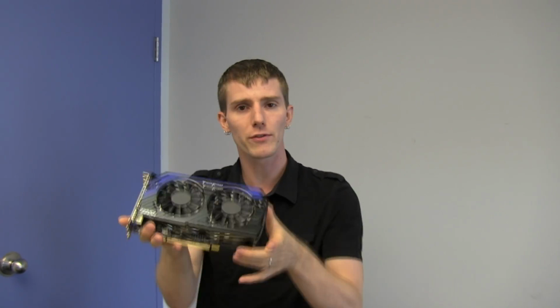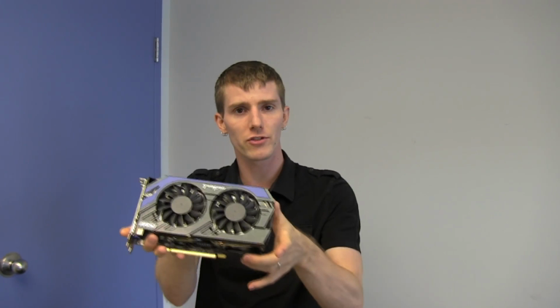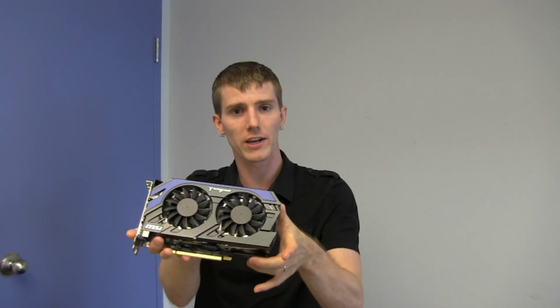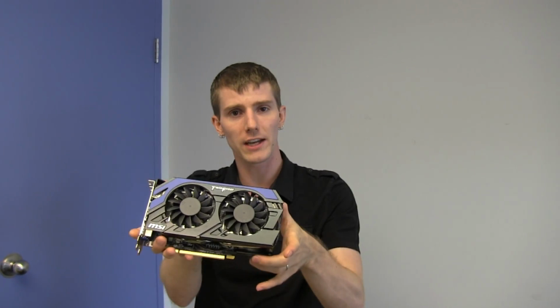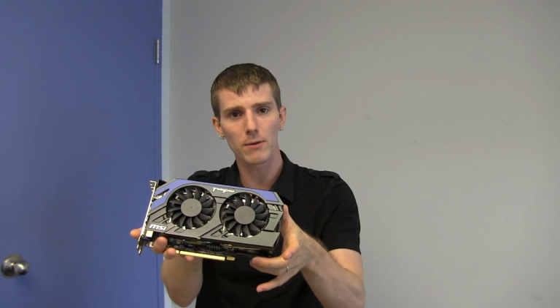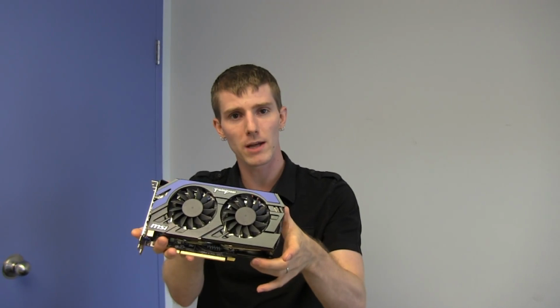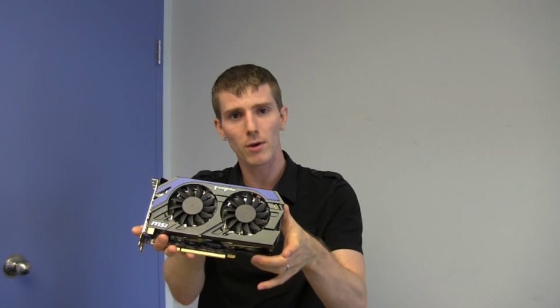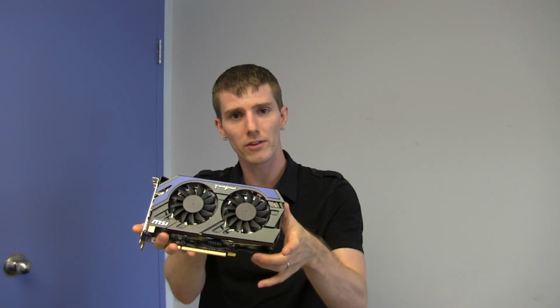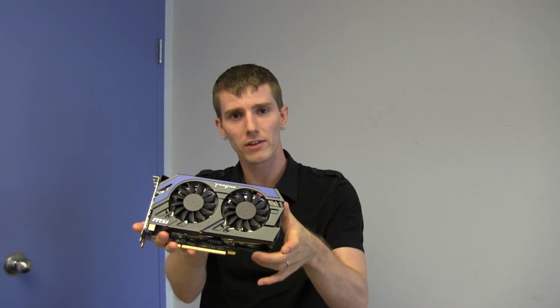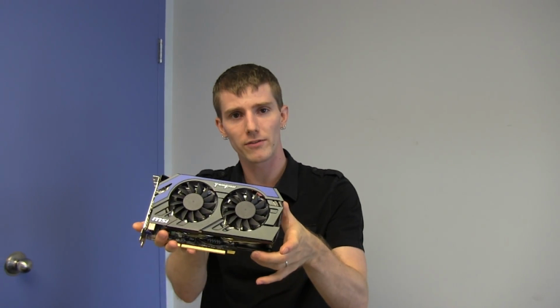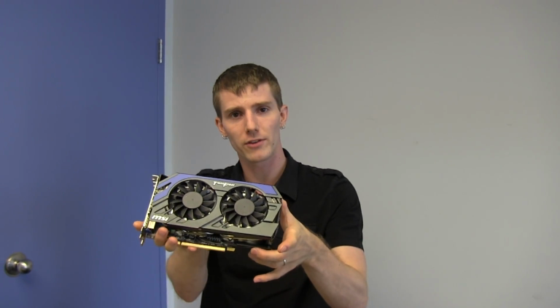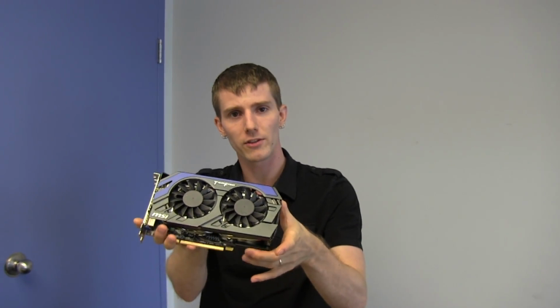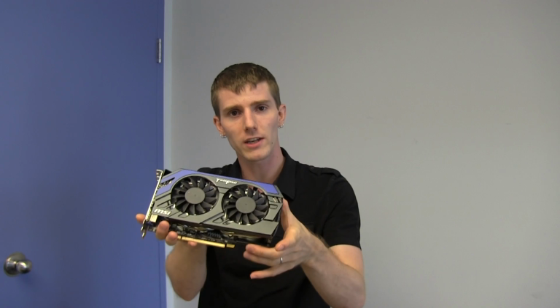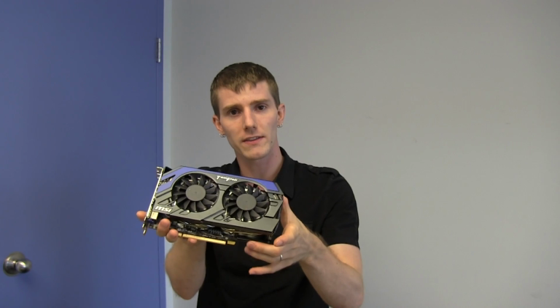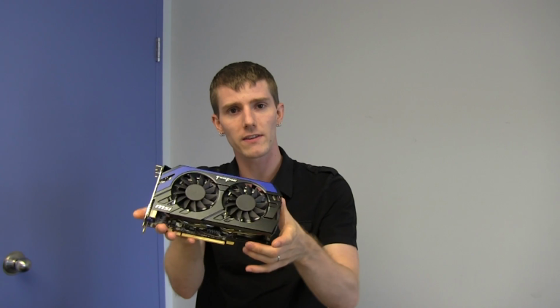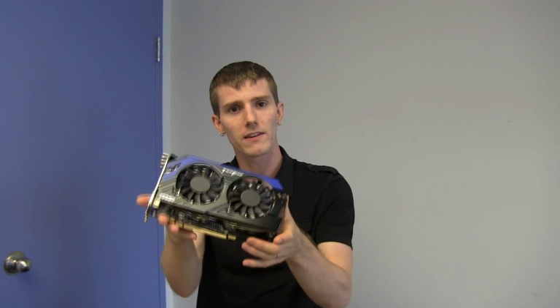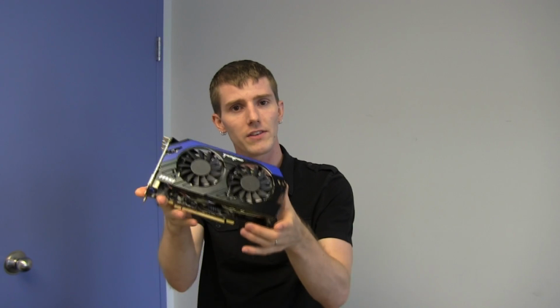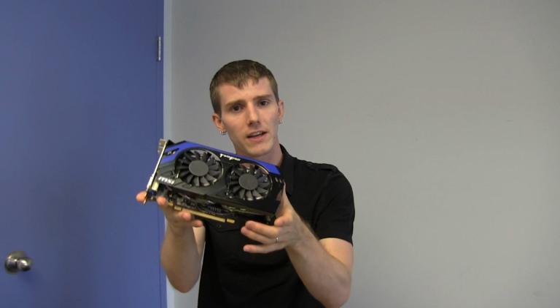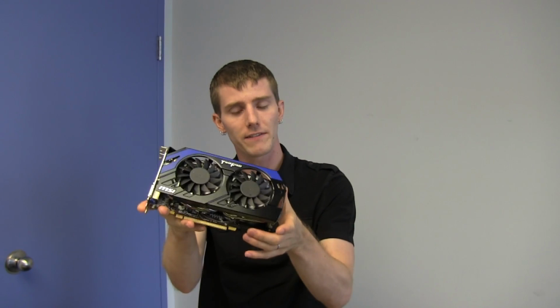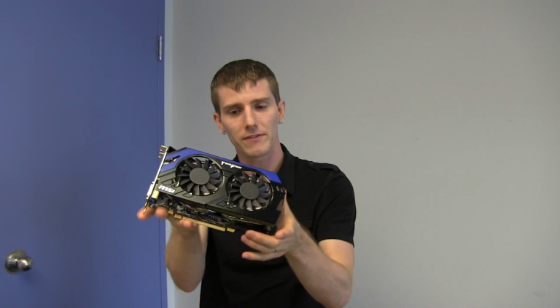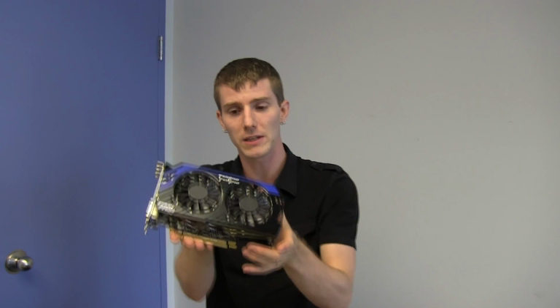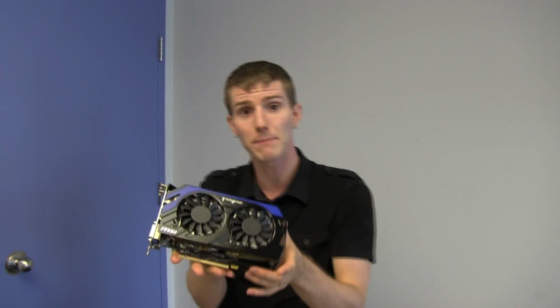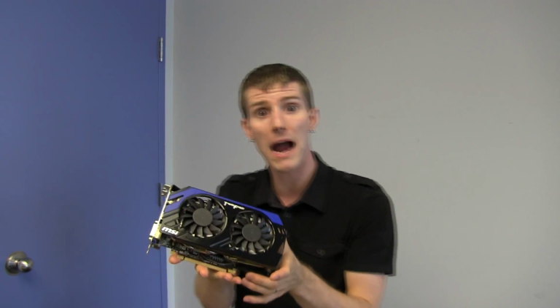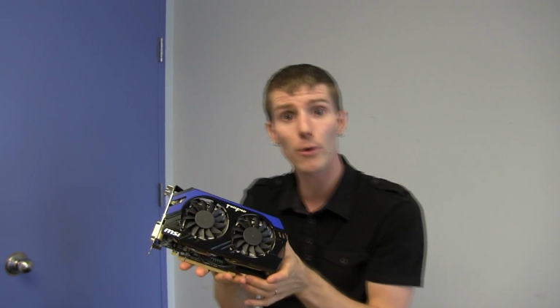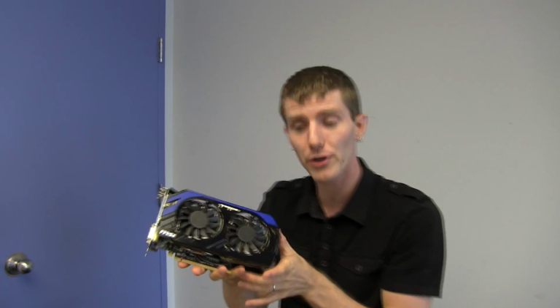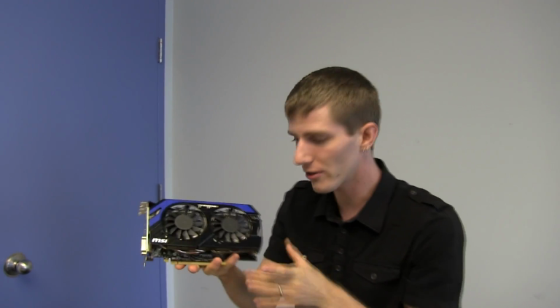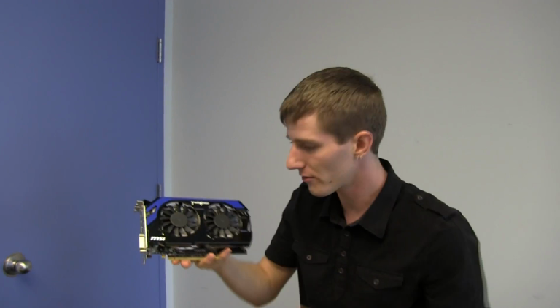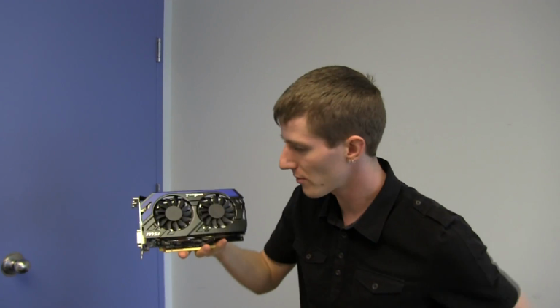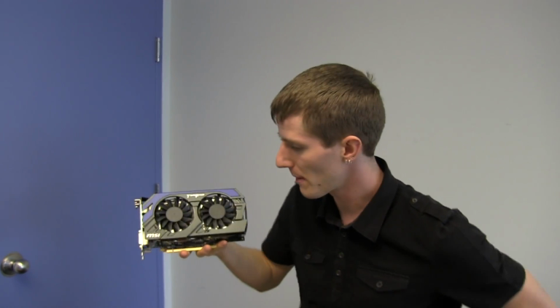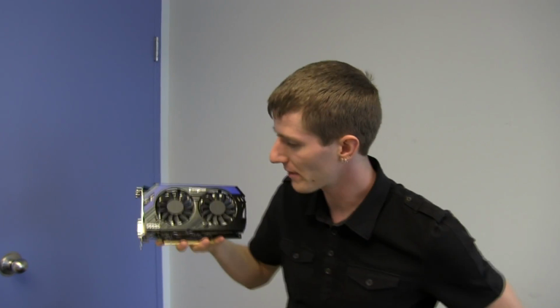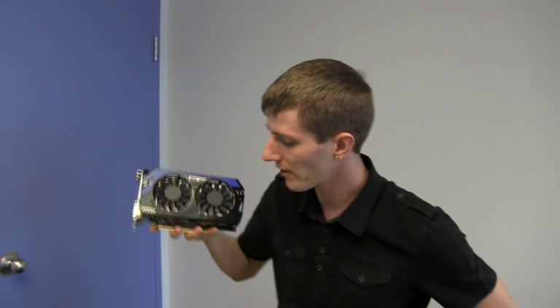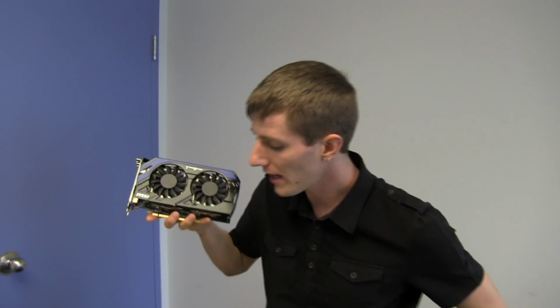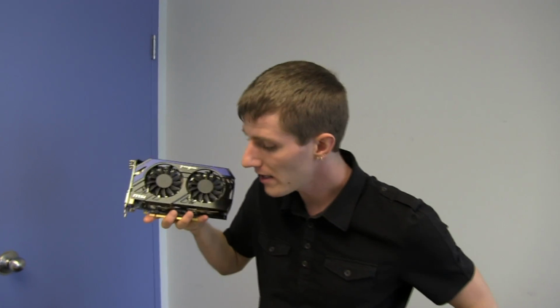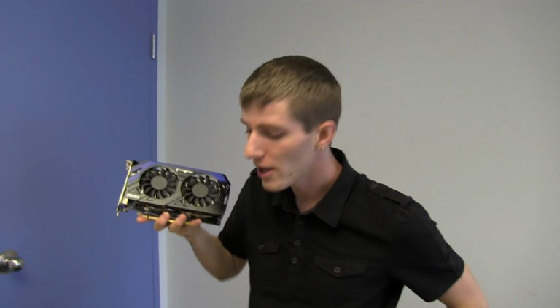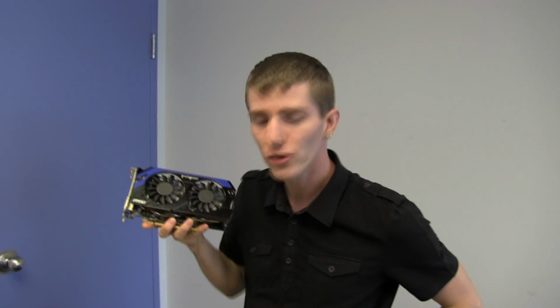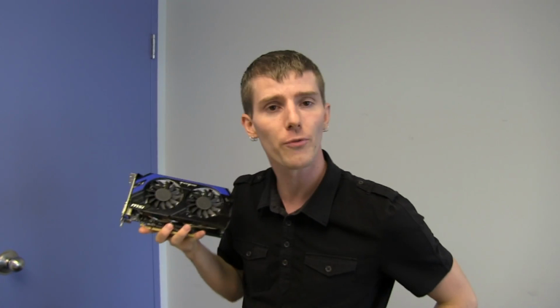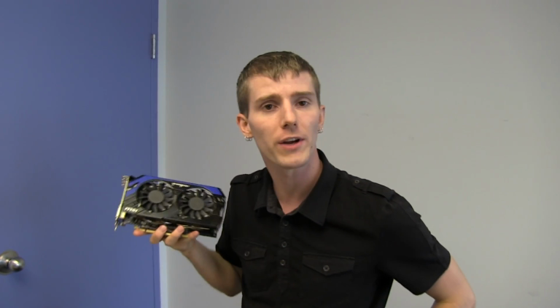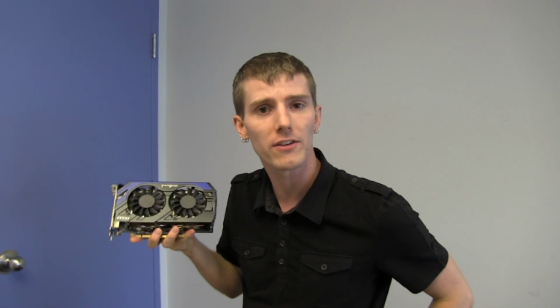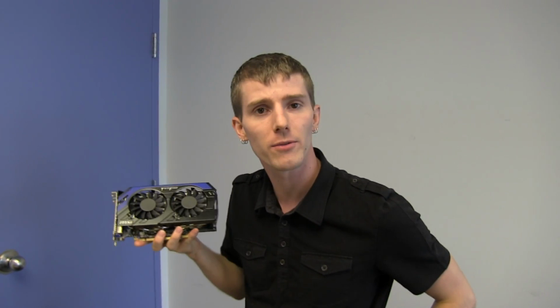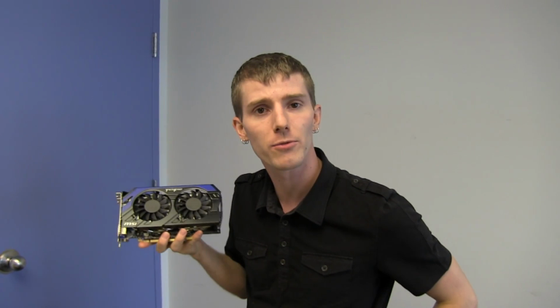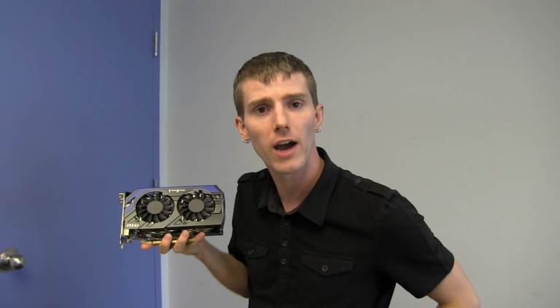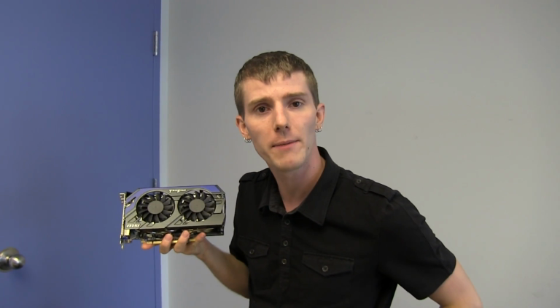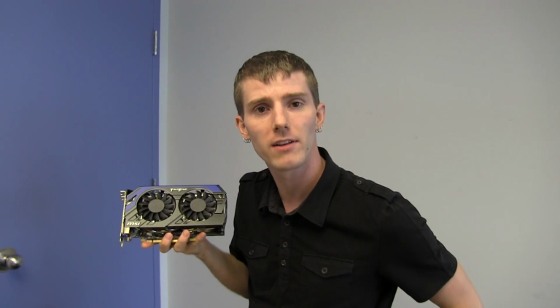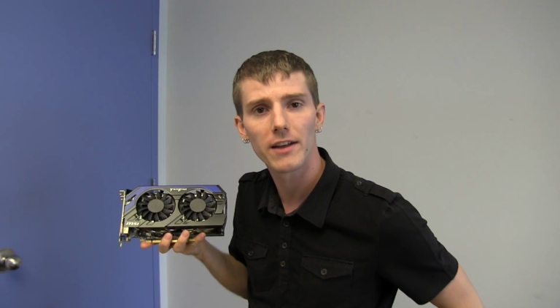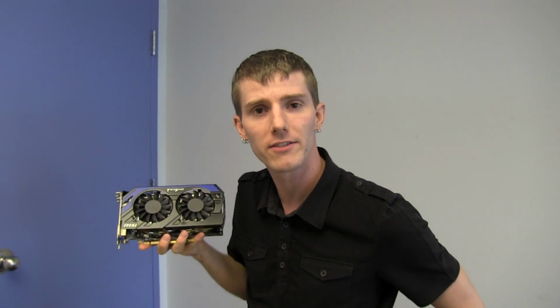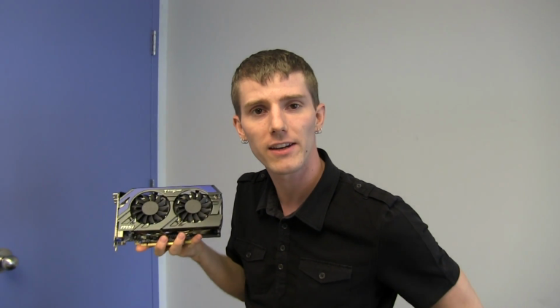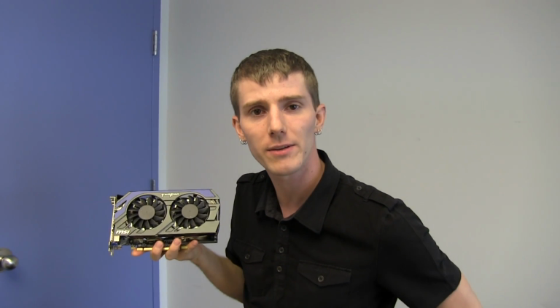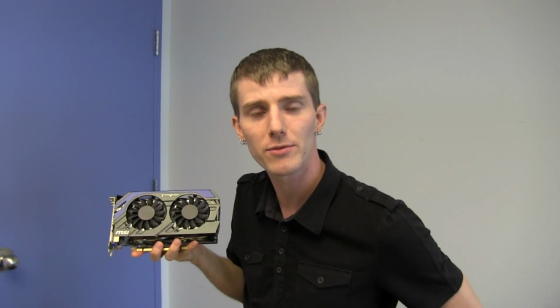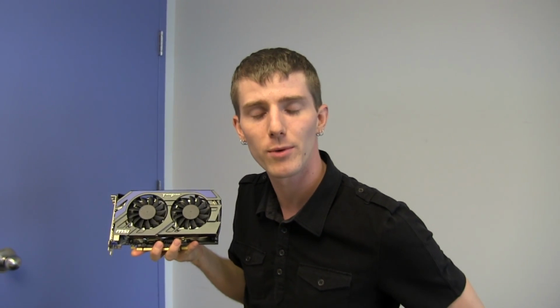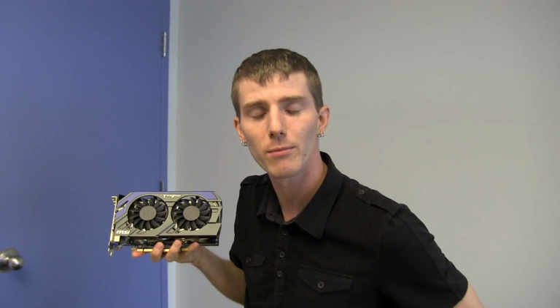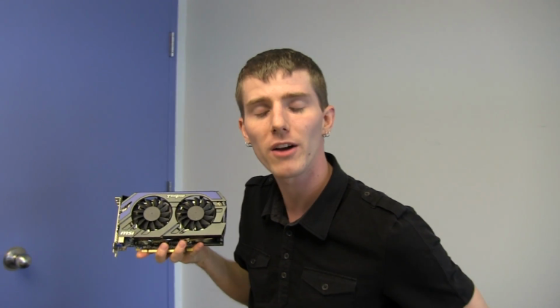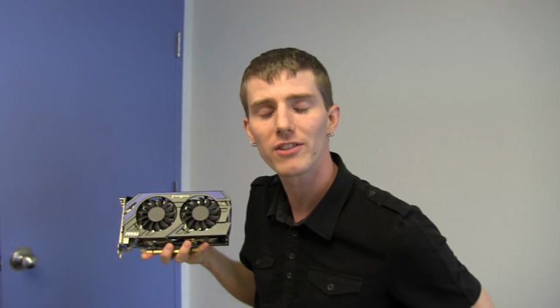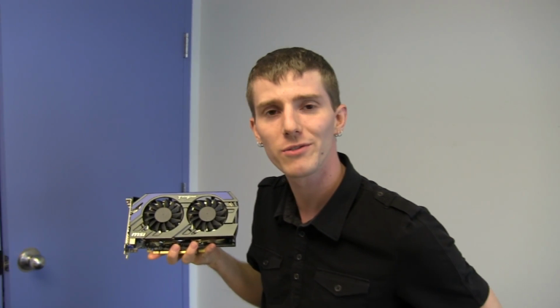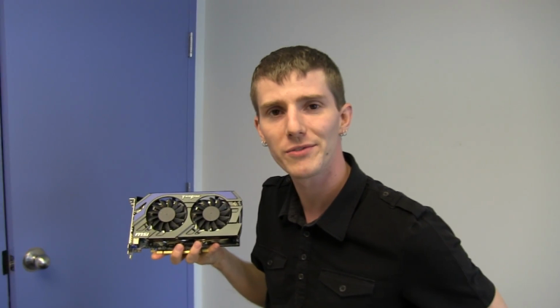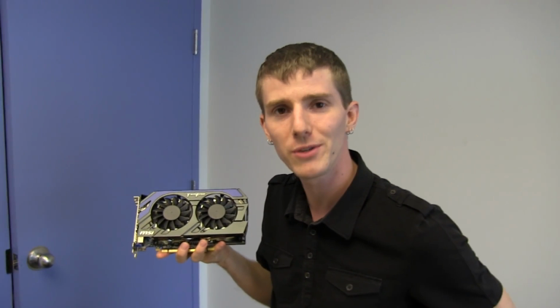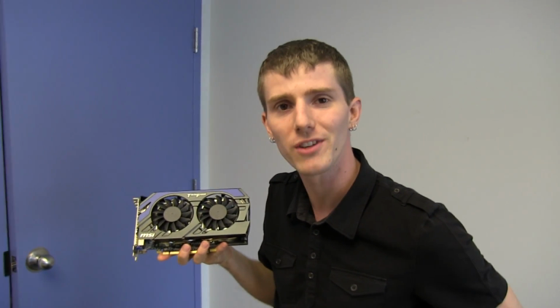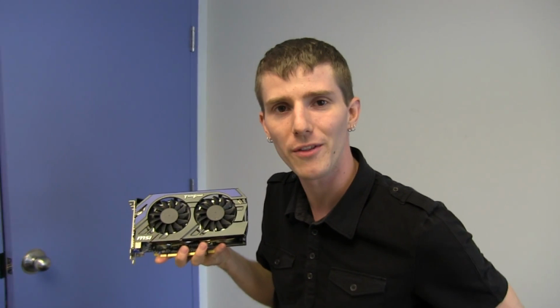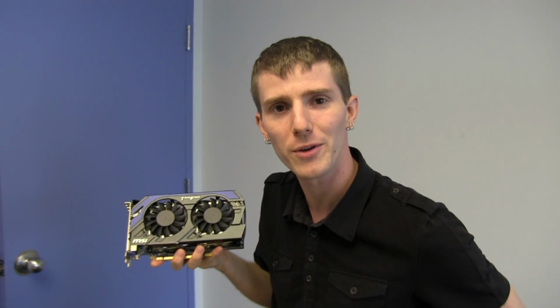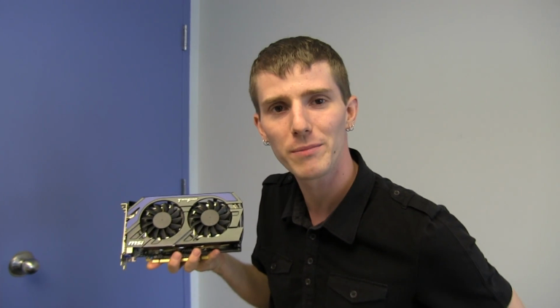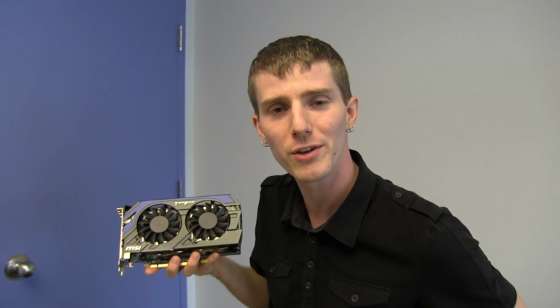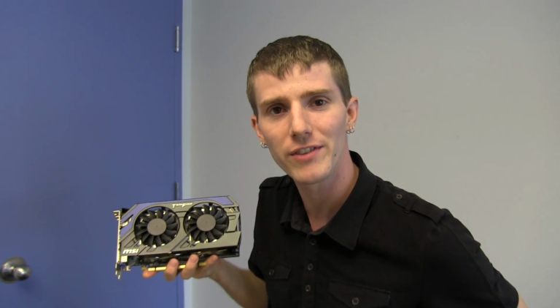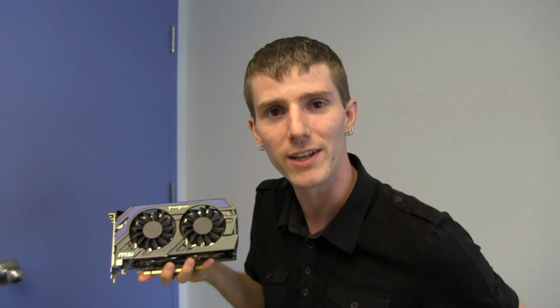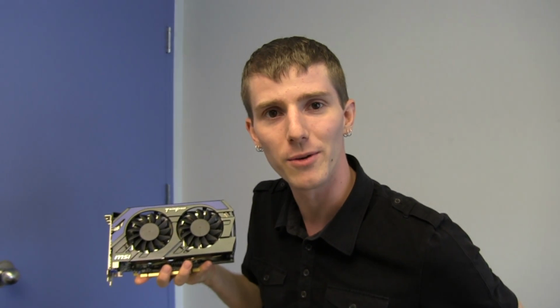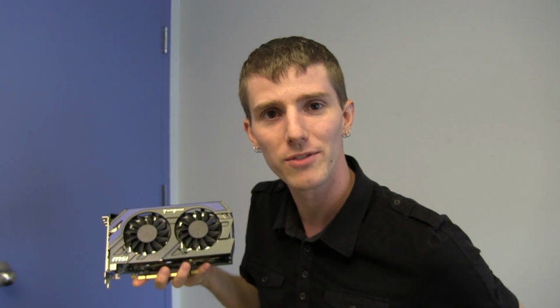Thank you for checking out my unboxing and first look at the 7850 Power Edition from MSI. Don't forget to subscribe to Linus Tech Tips for more unboxings, reviews, and other computer videos.